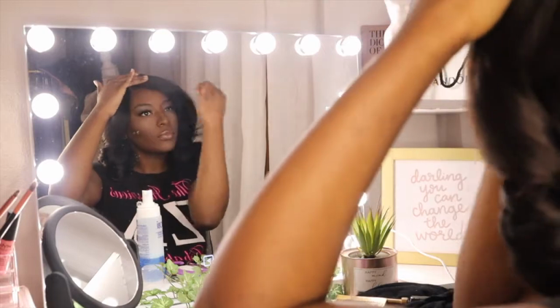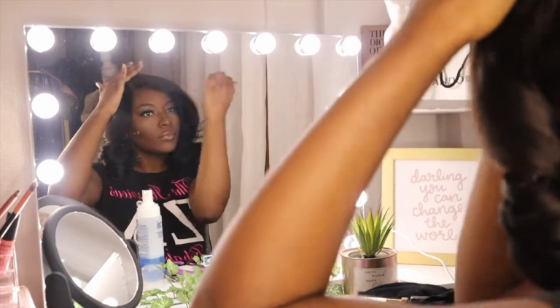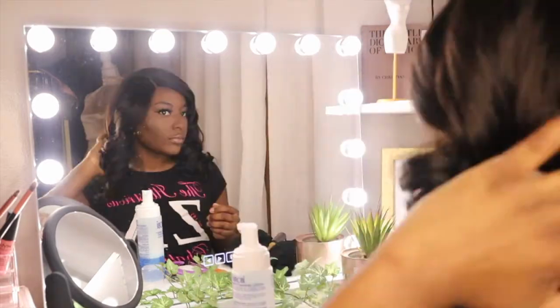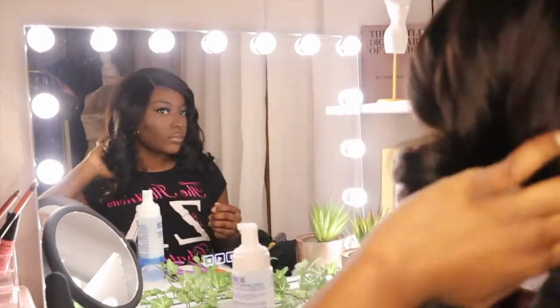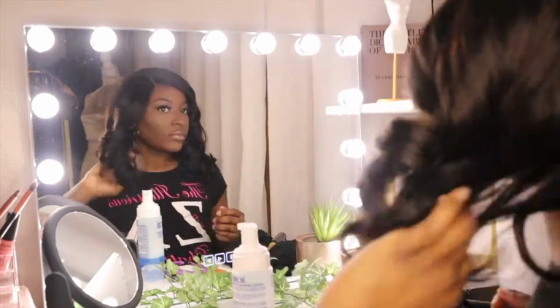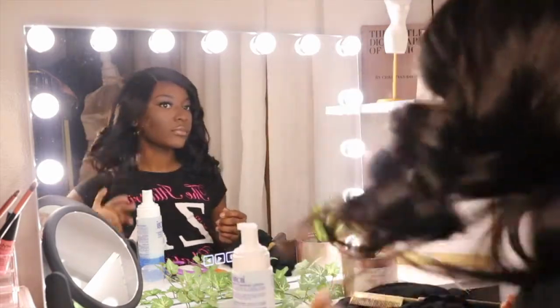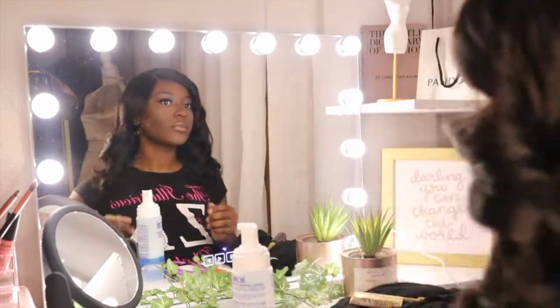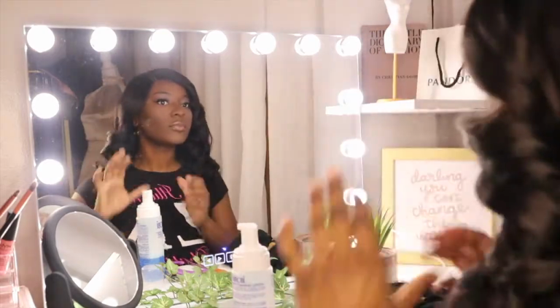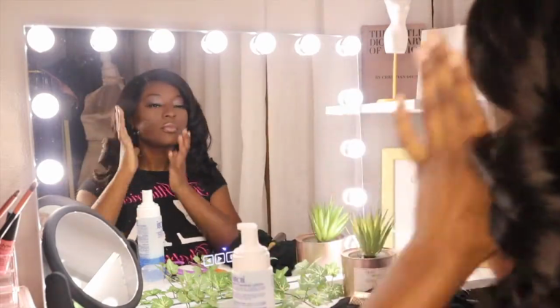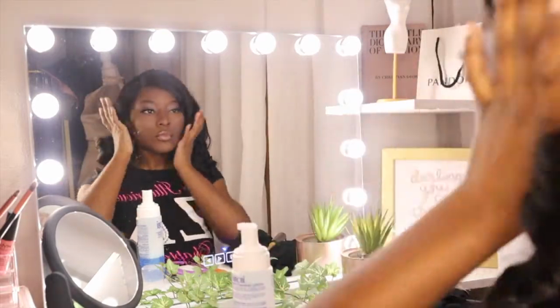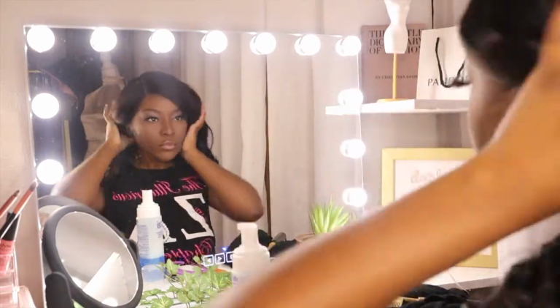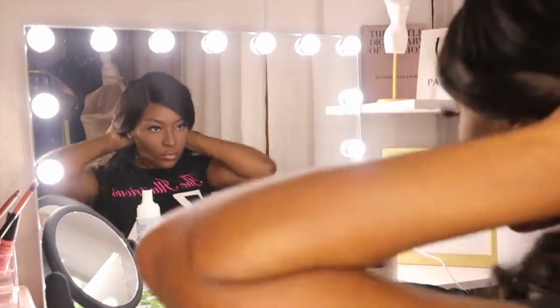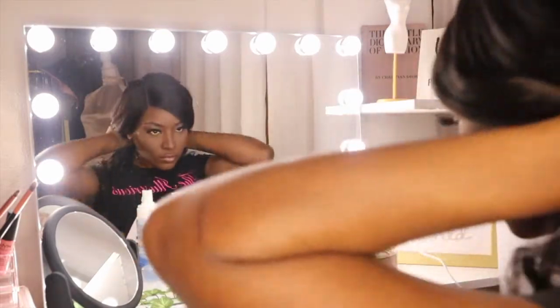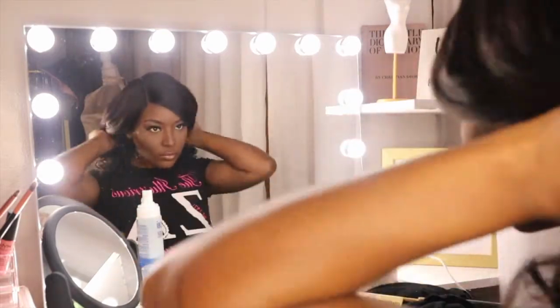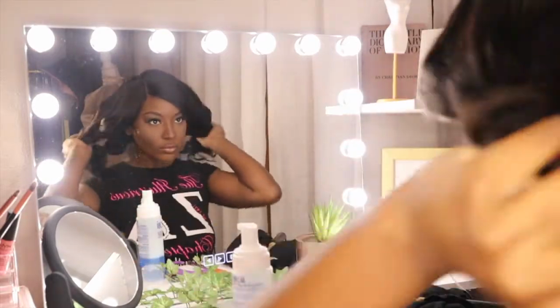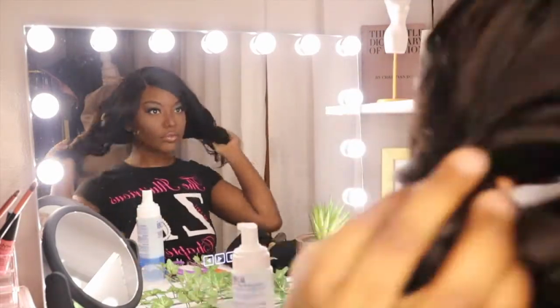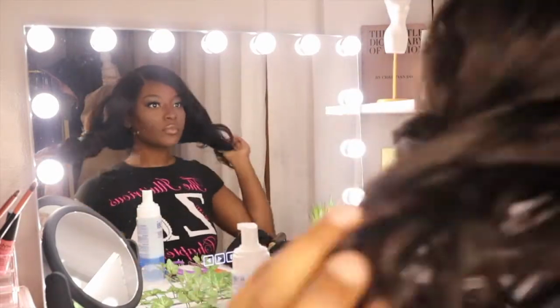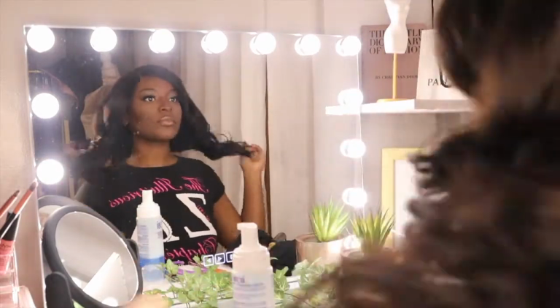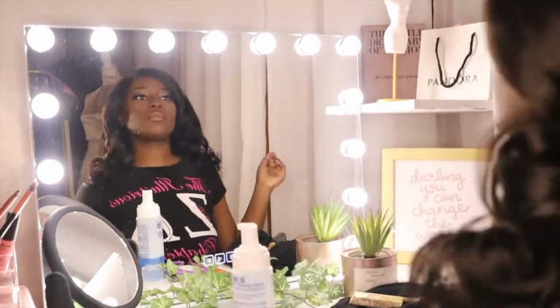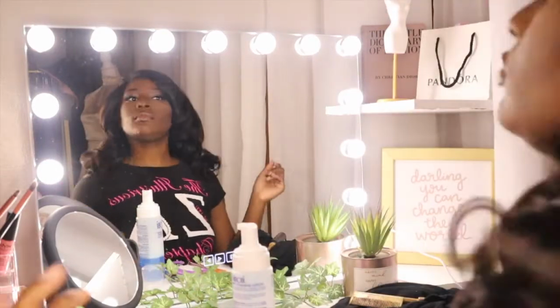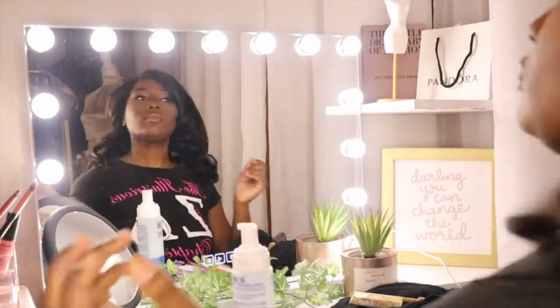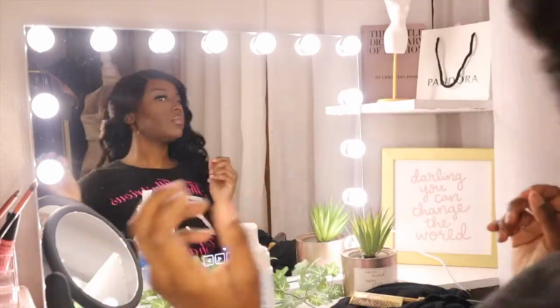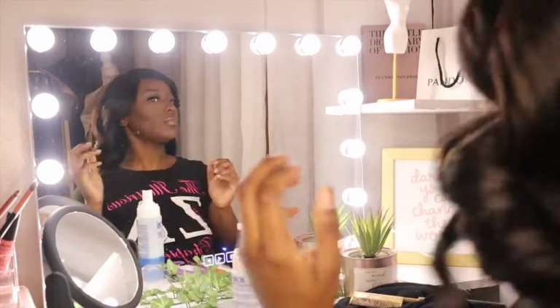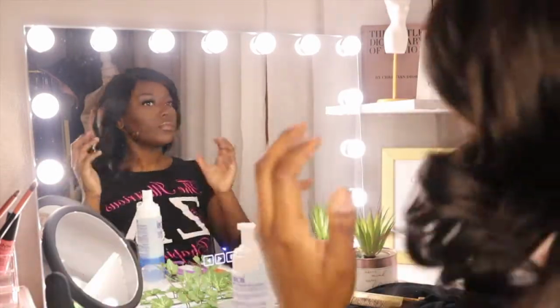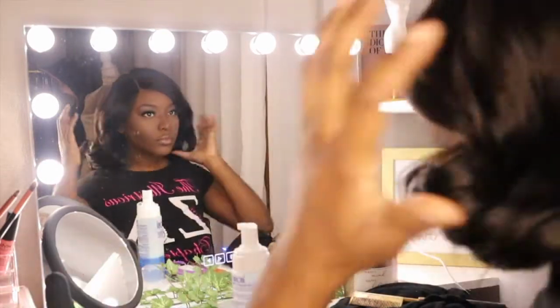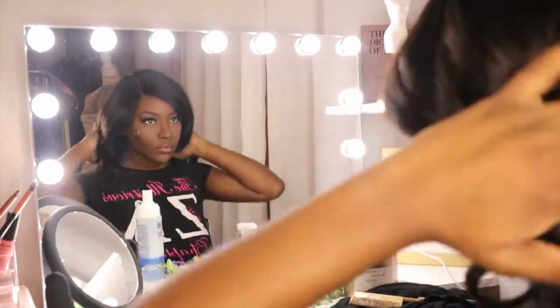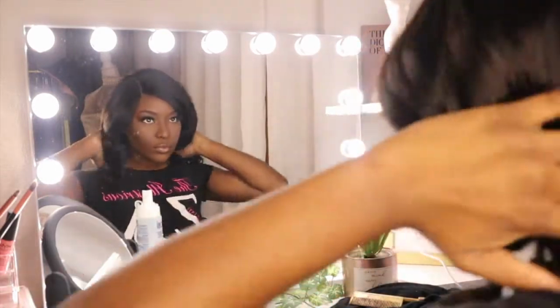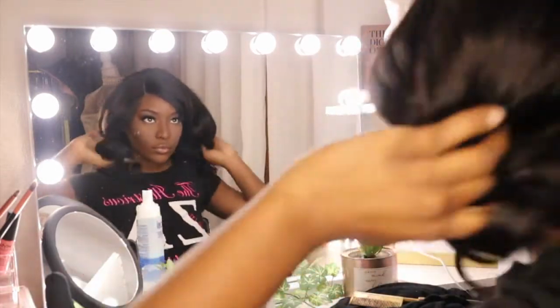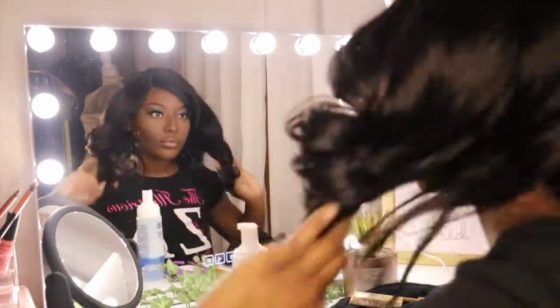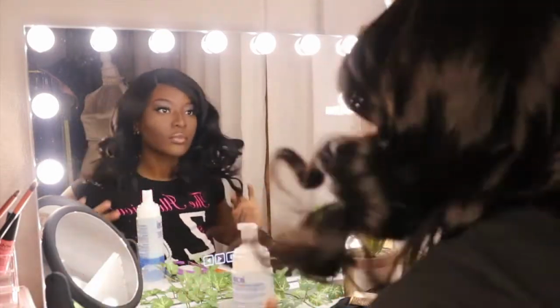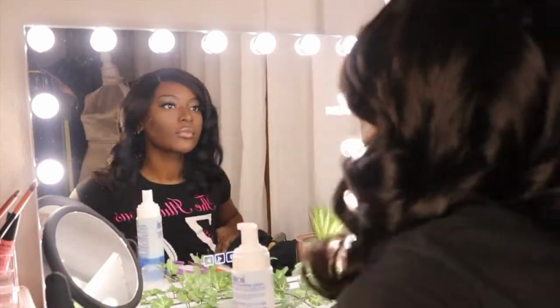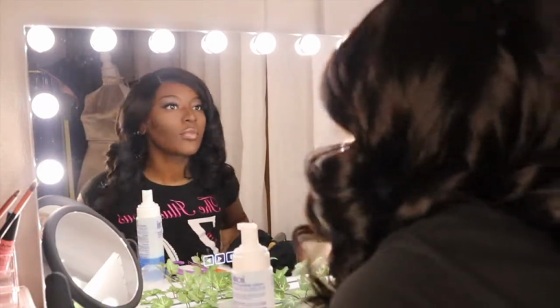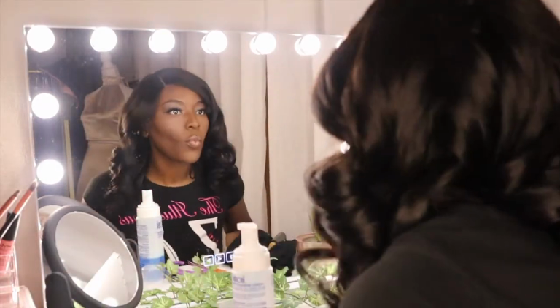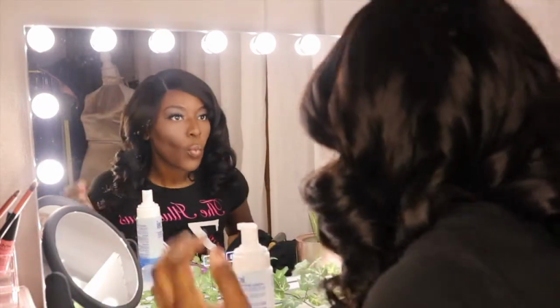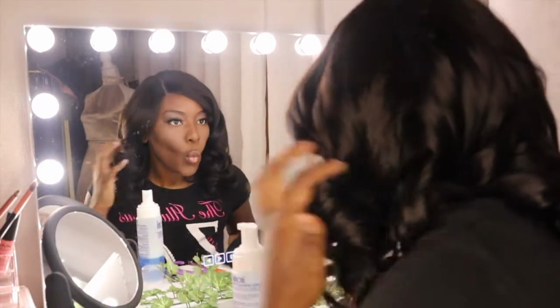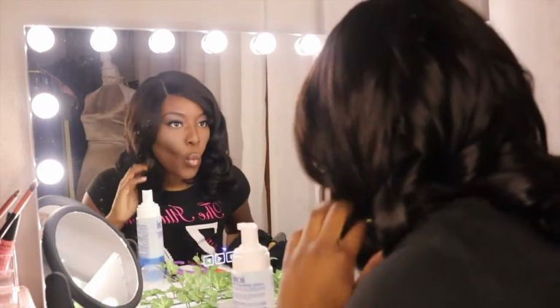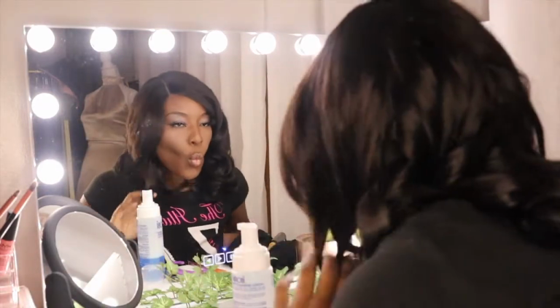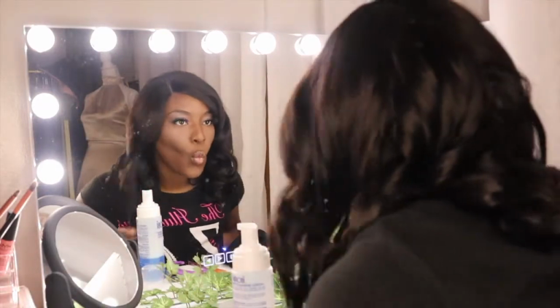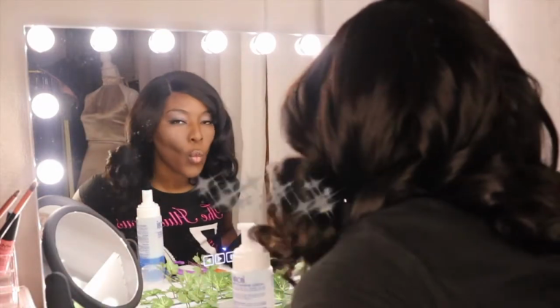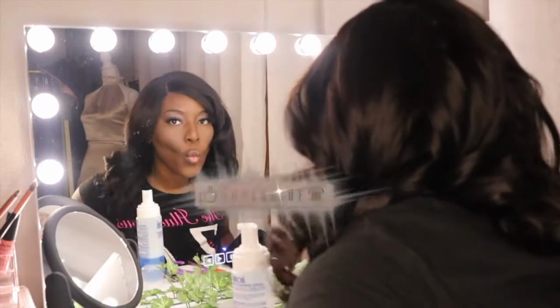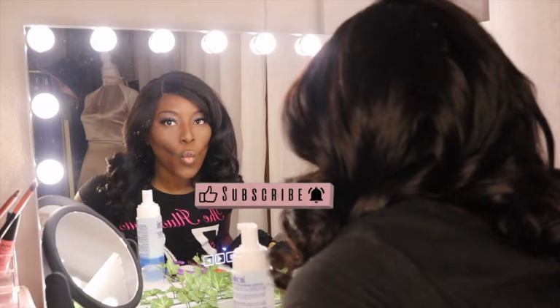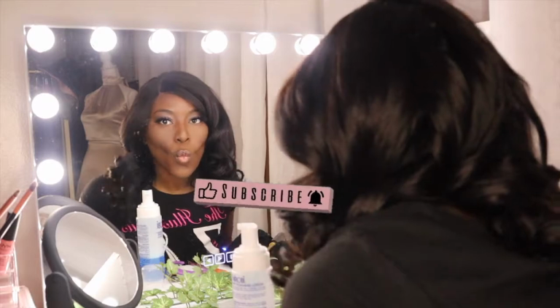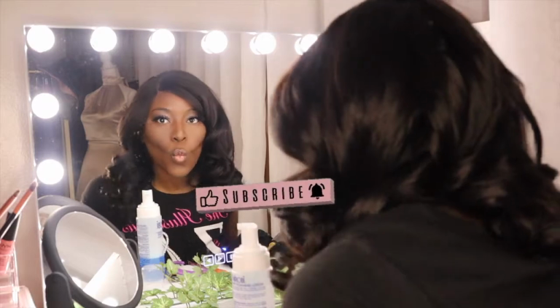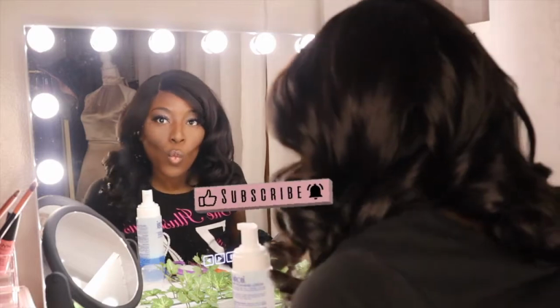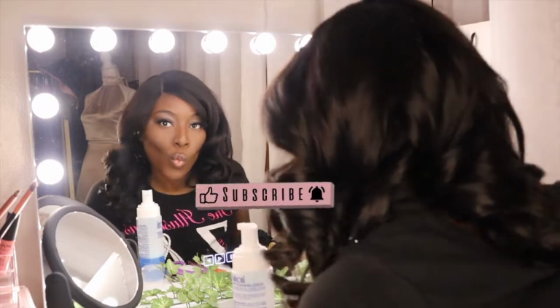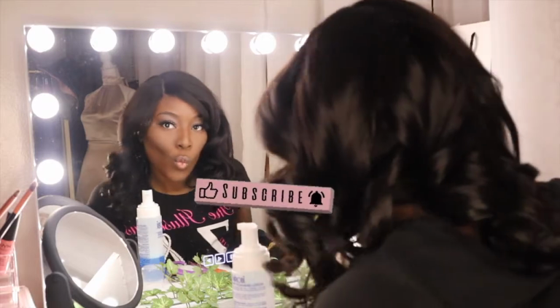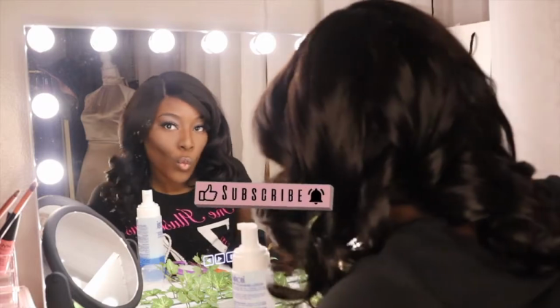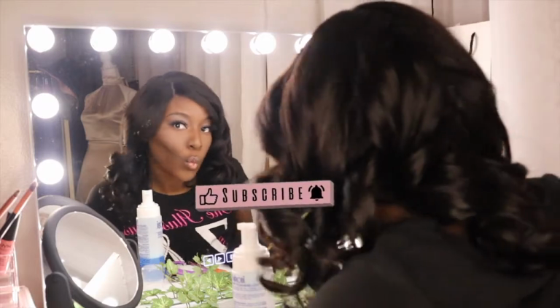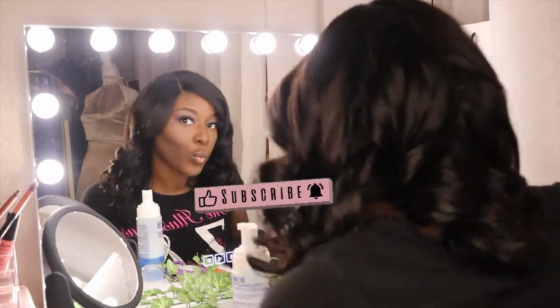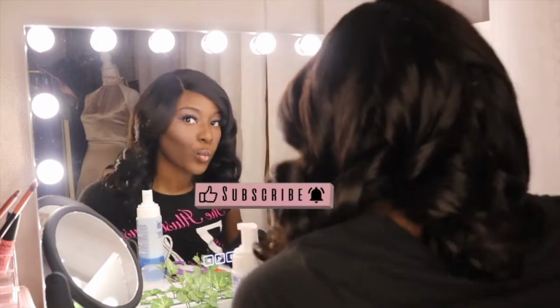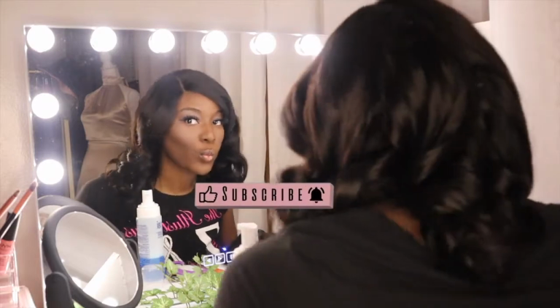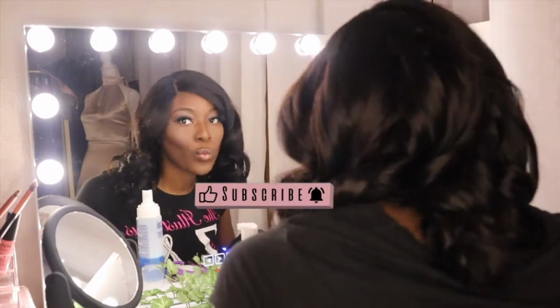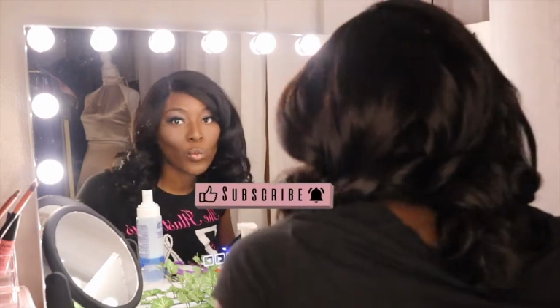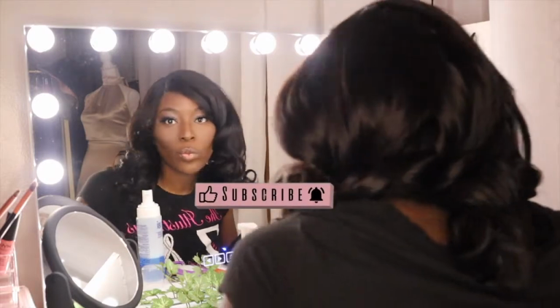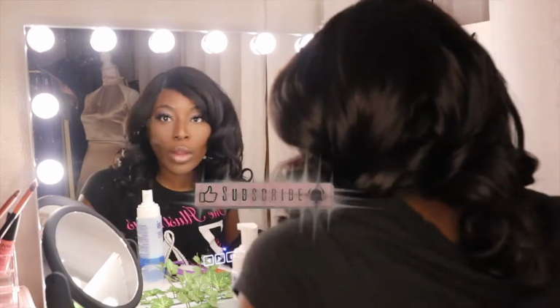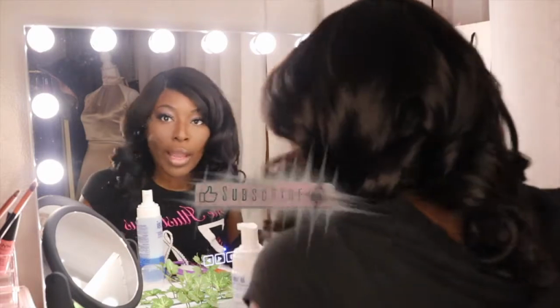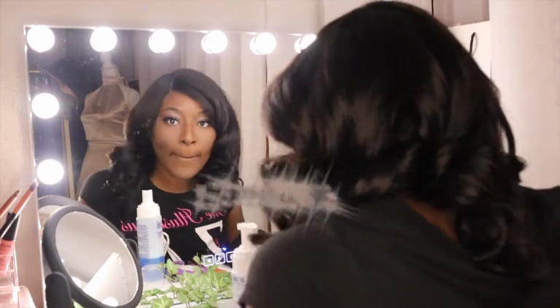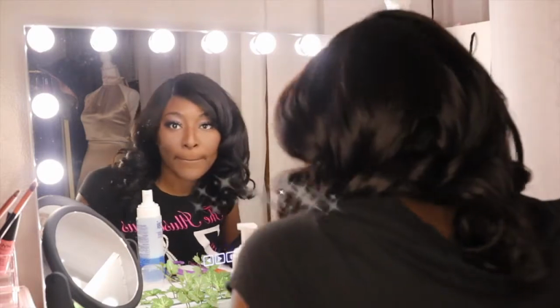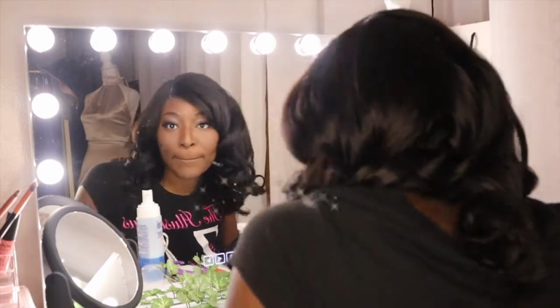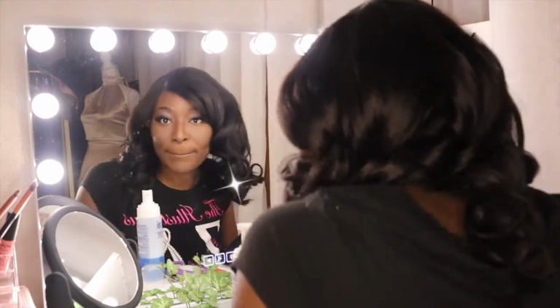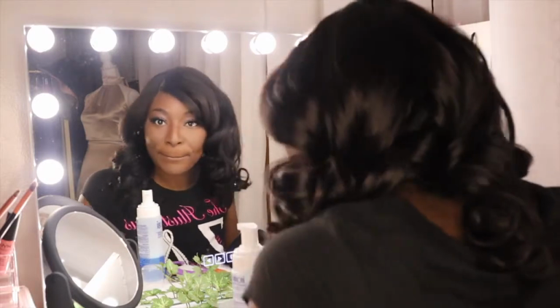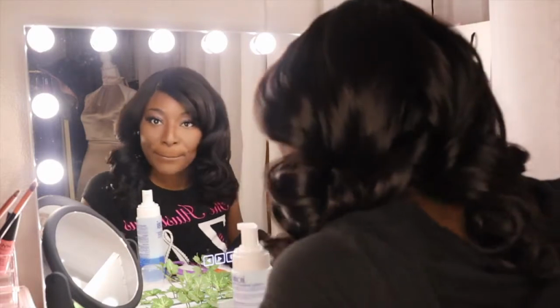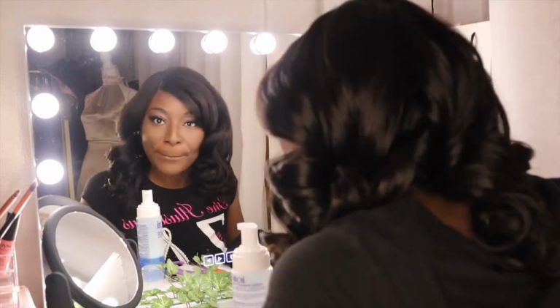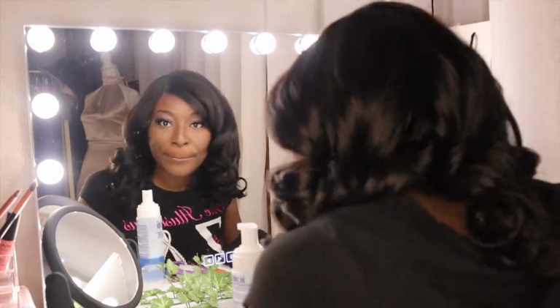At this point, that's pretty much it and I'm feeling myself, honey. I'm feeling it. It looks really different — it's different for me, but I like it.